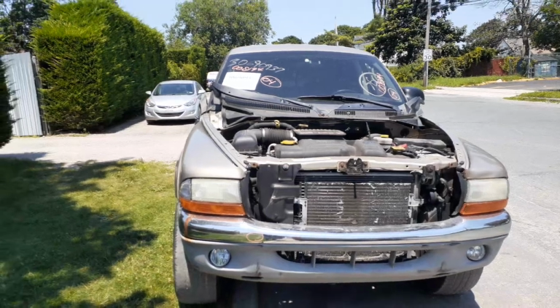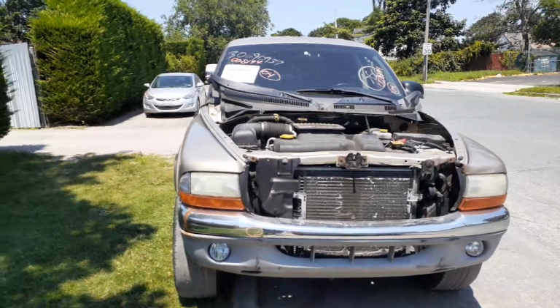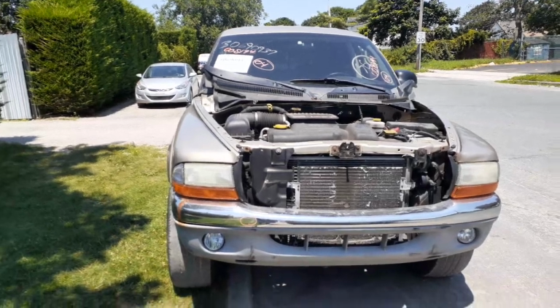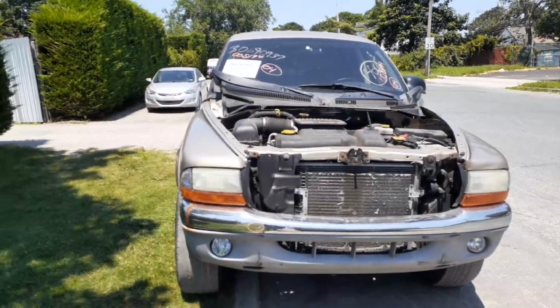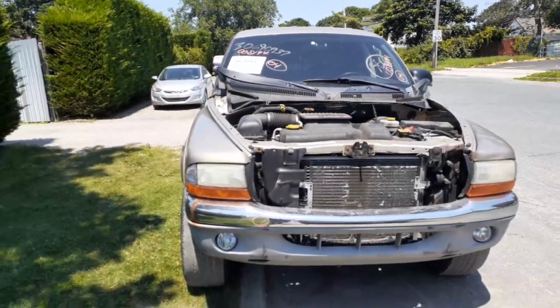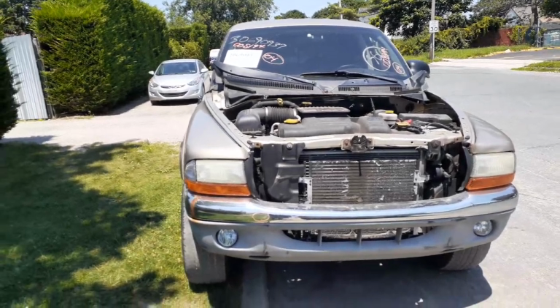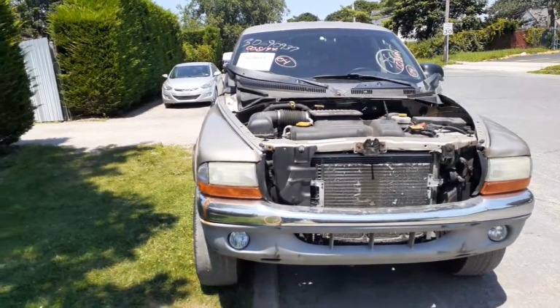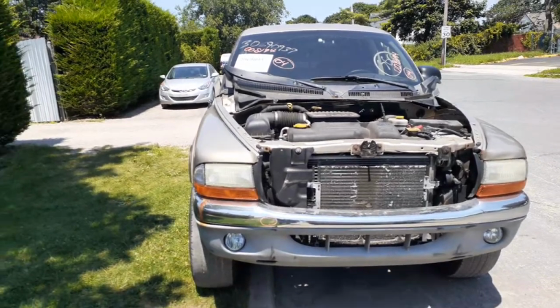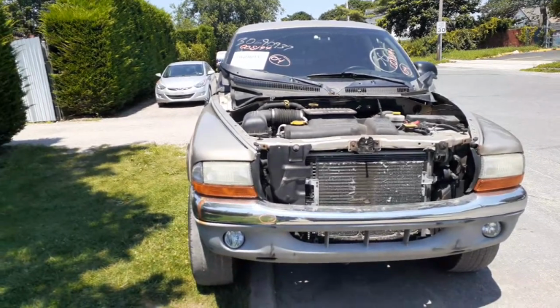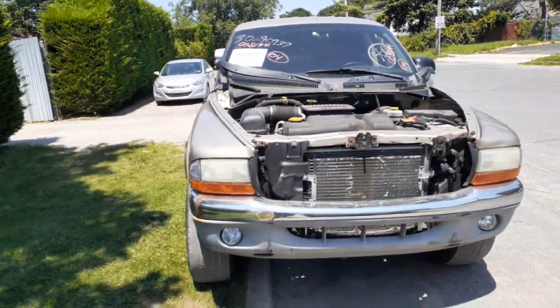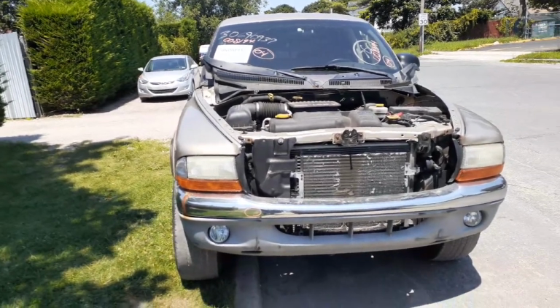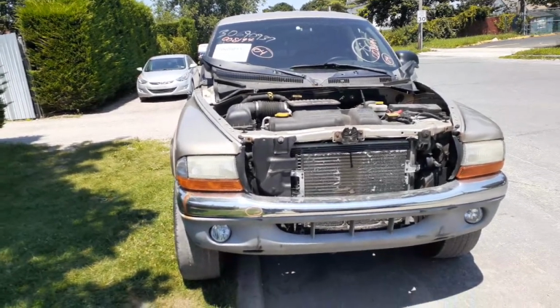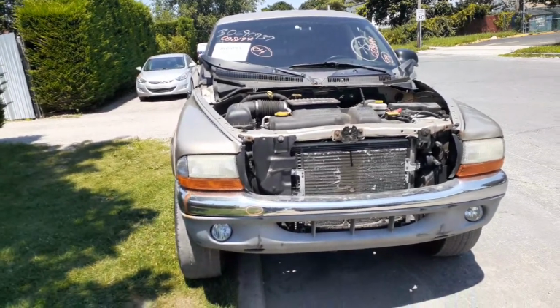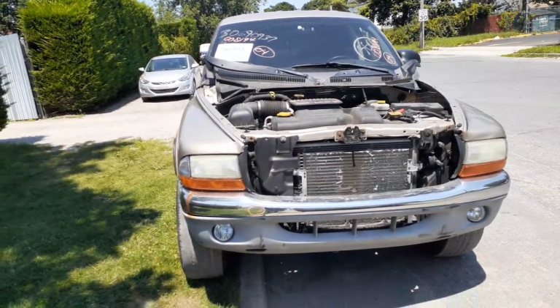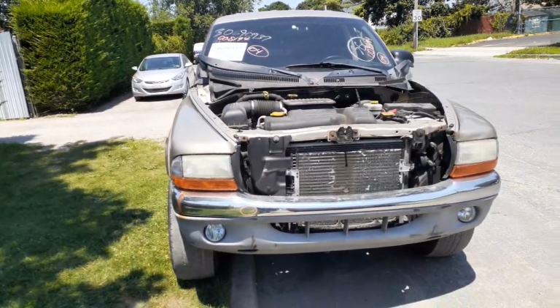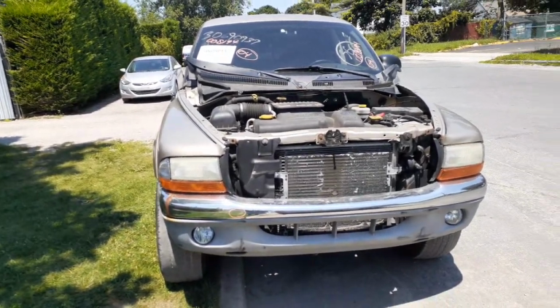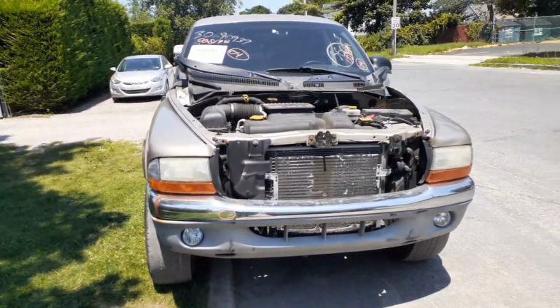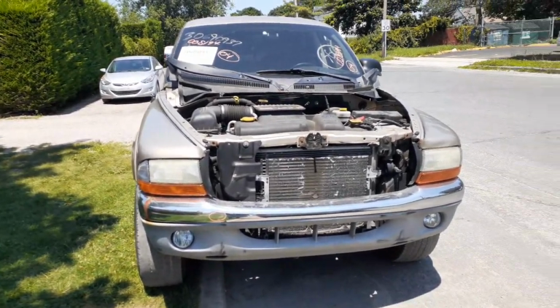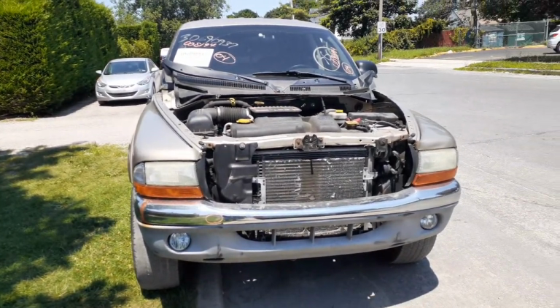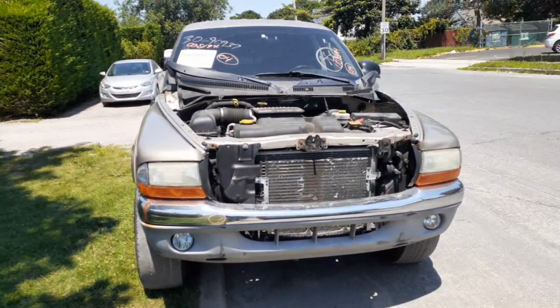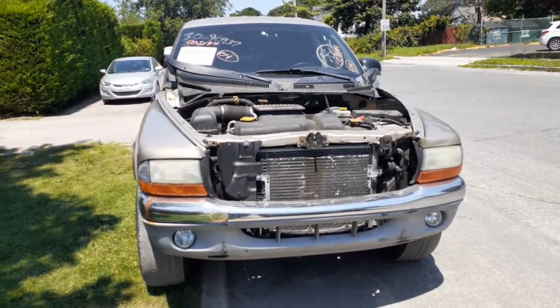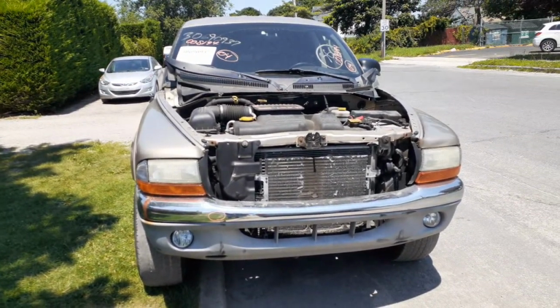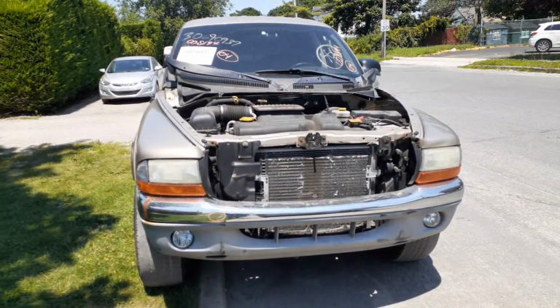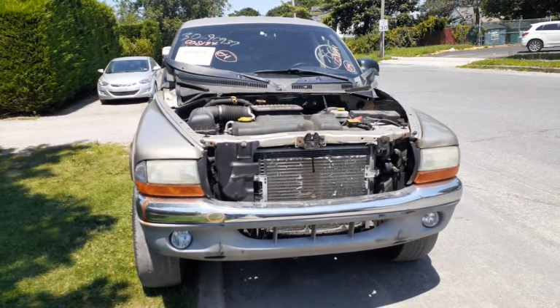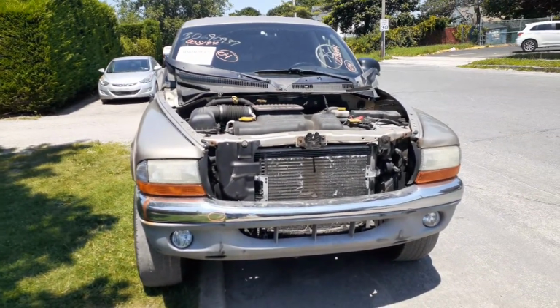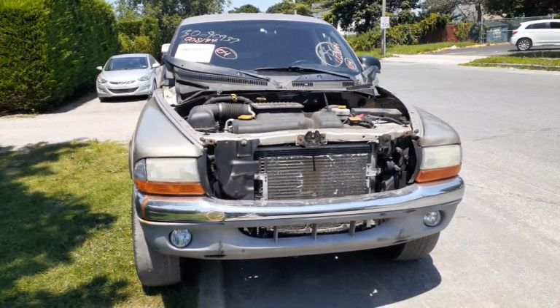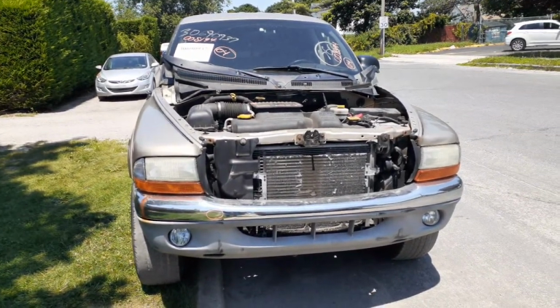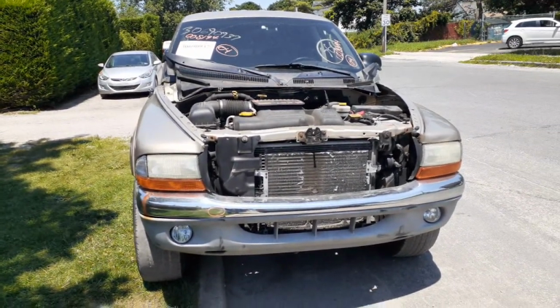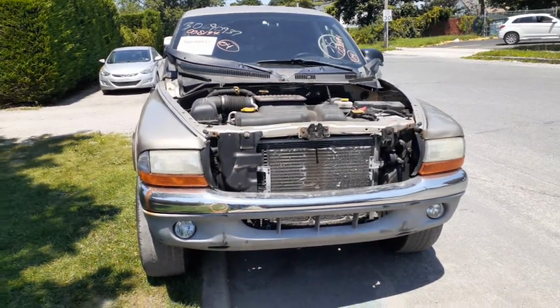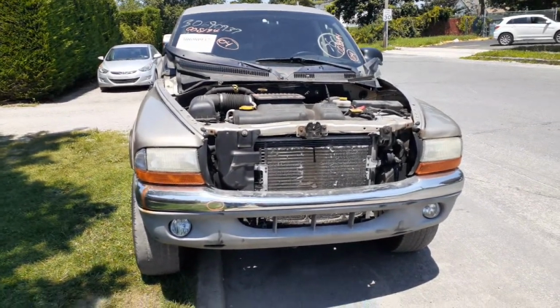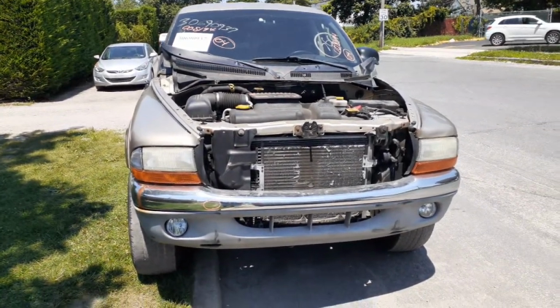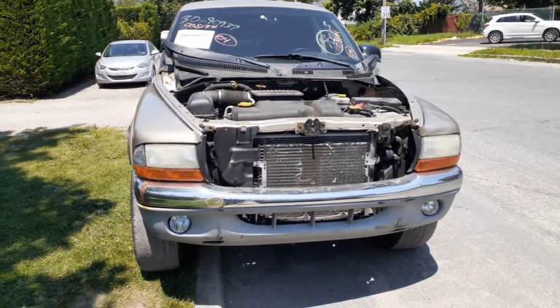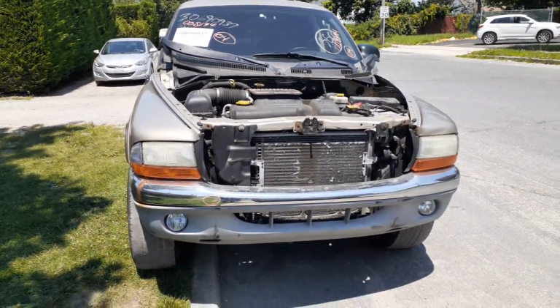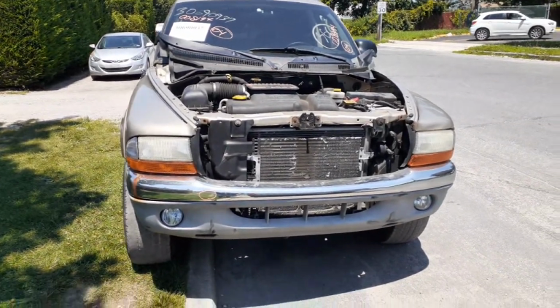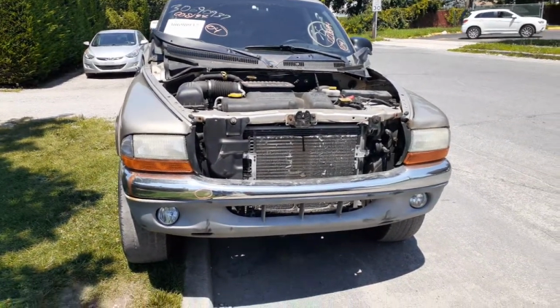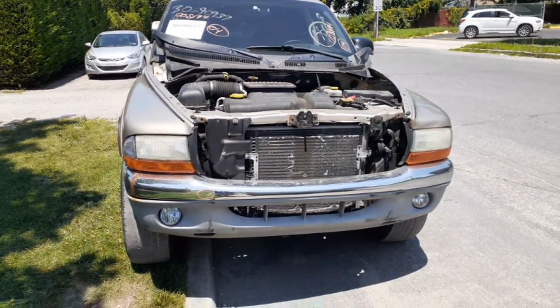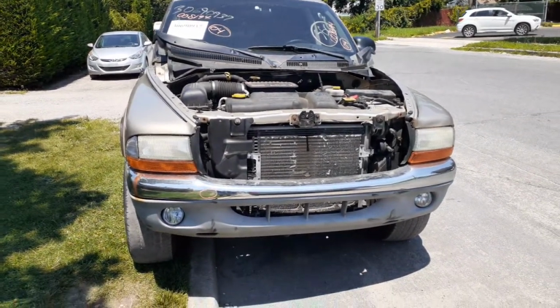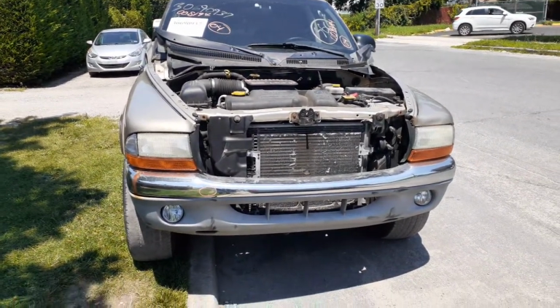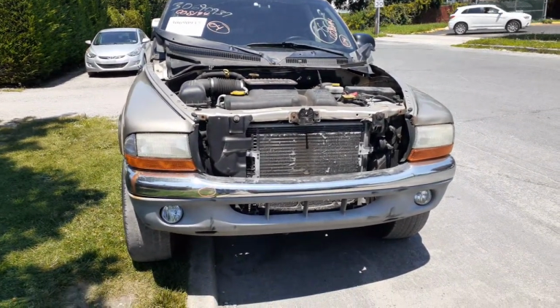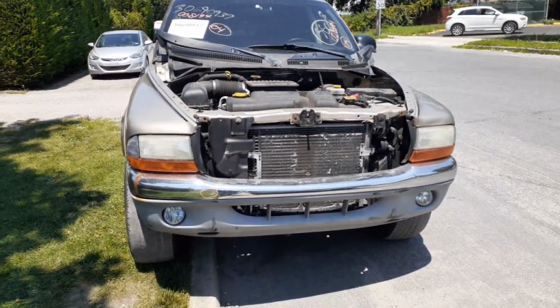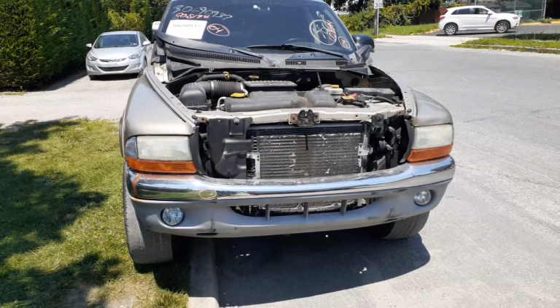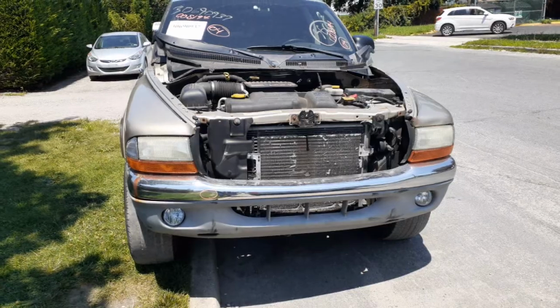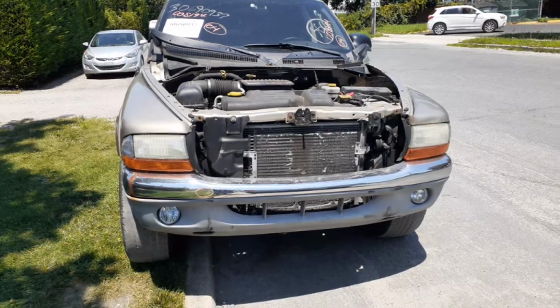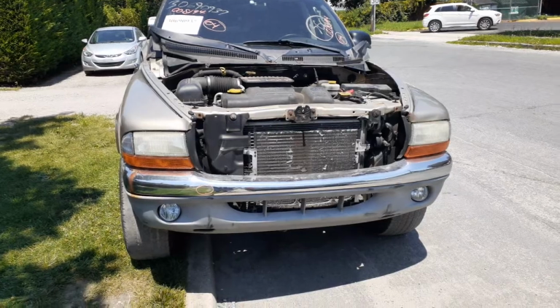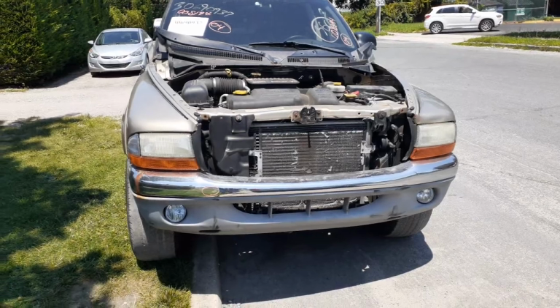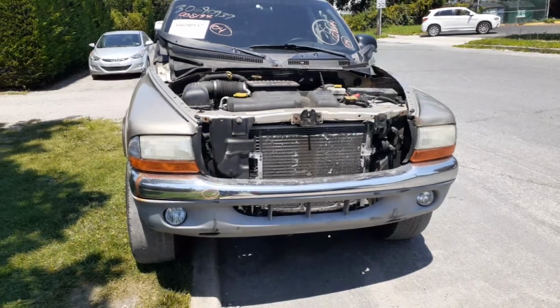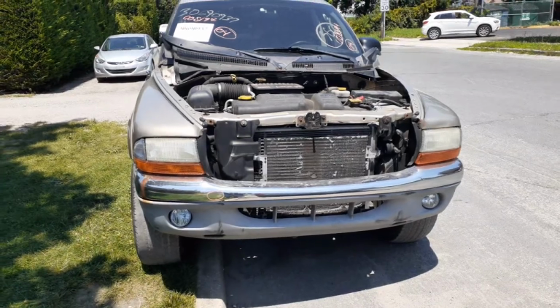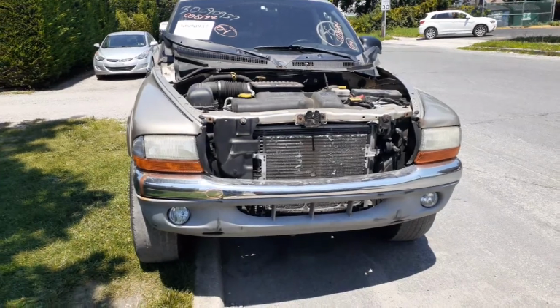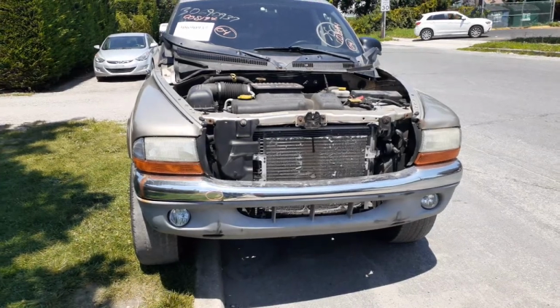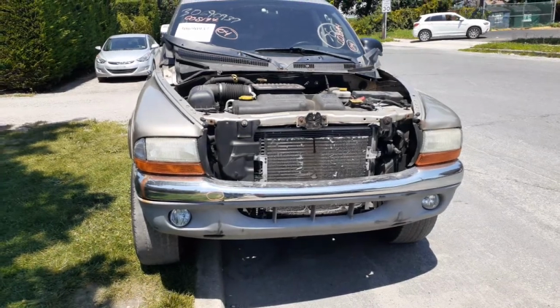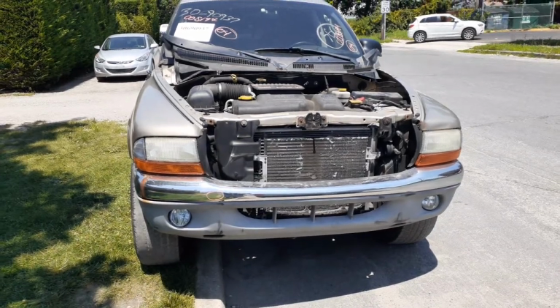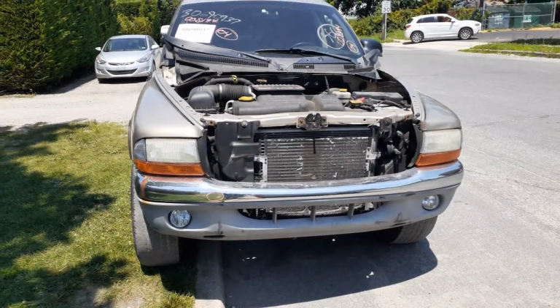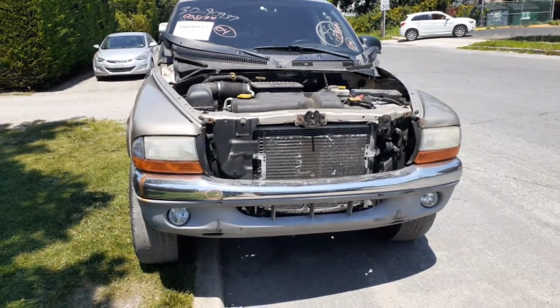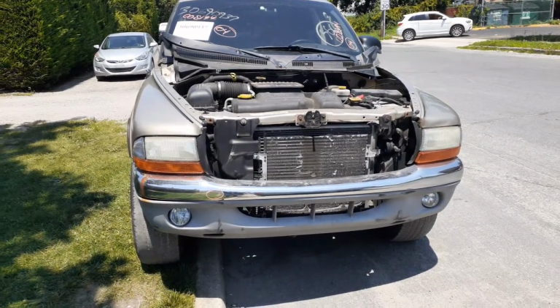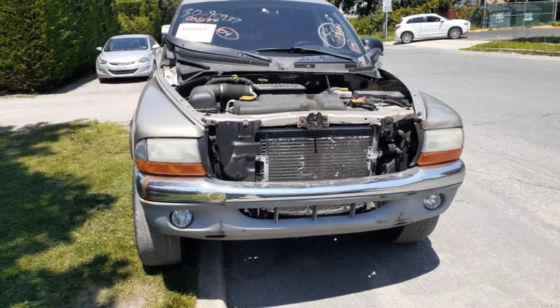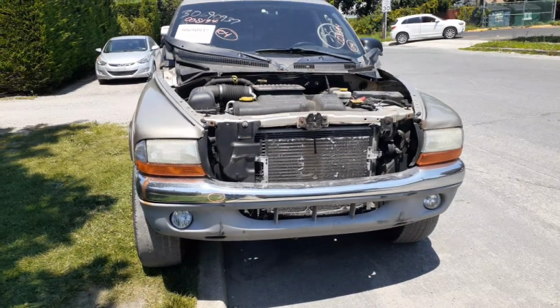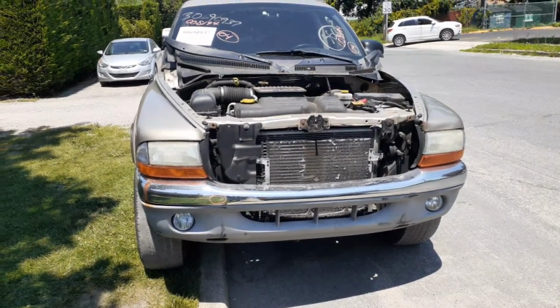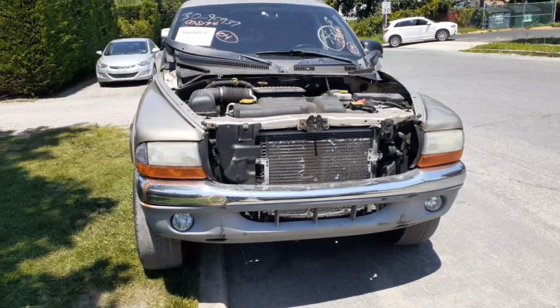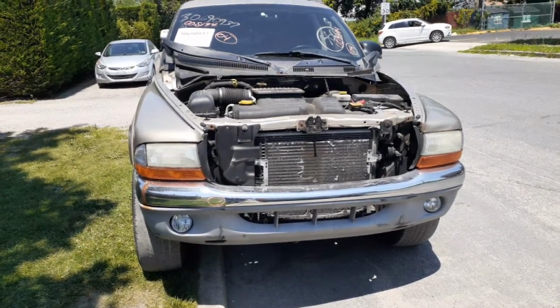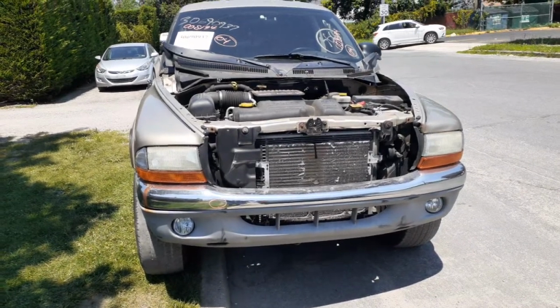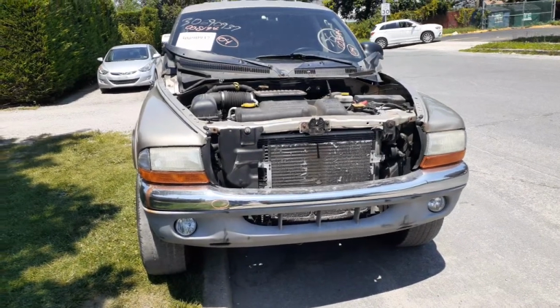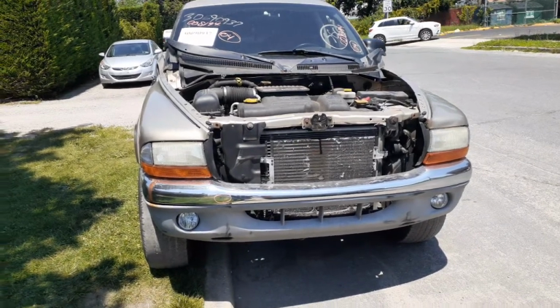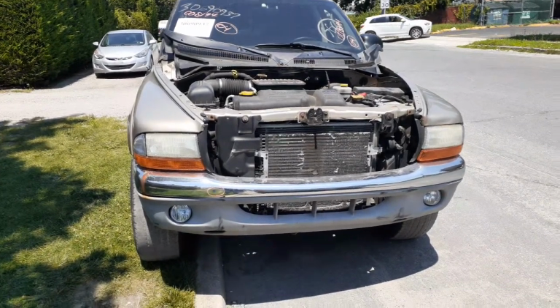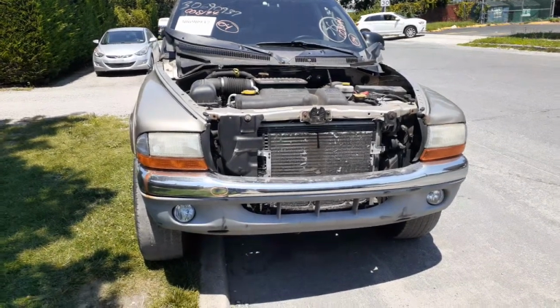New addition to the inventory is a 2004 Dodge Dakota, a four-door quad cab, 4.7 automatic 4x4.